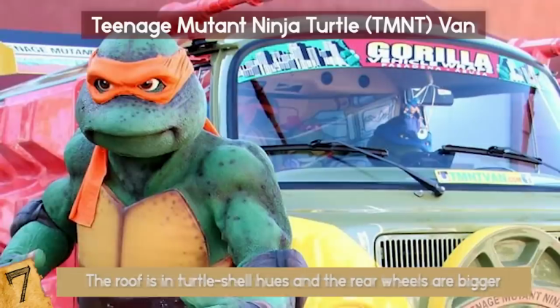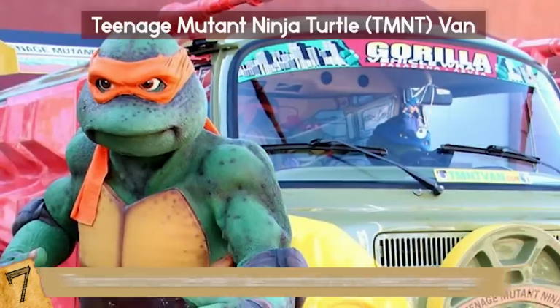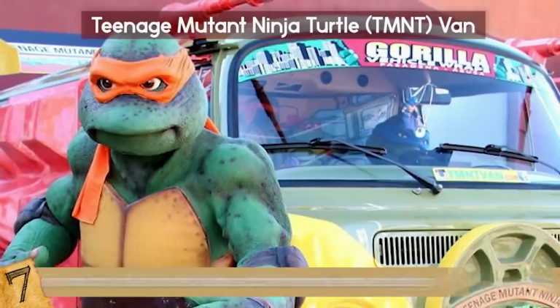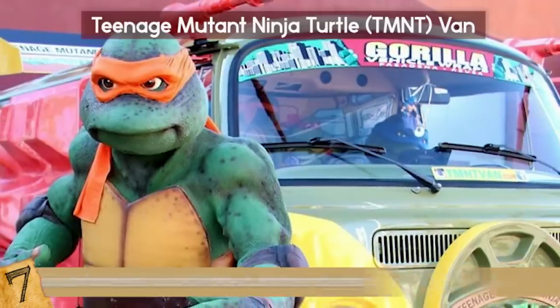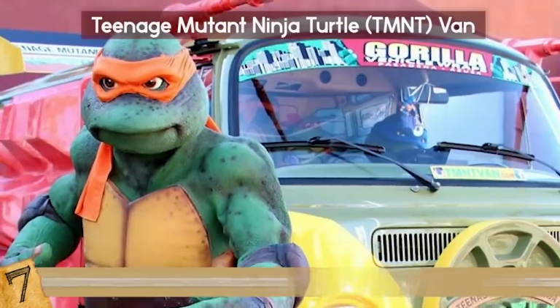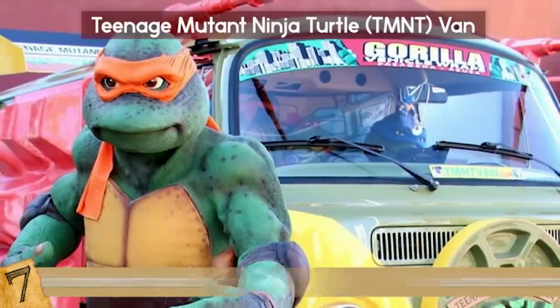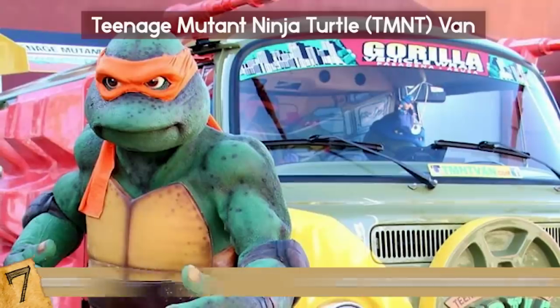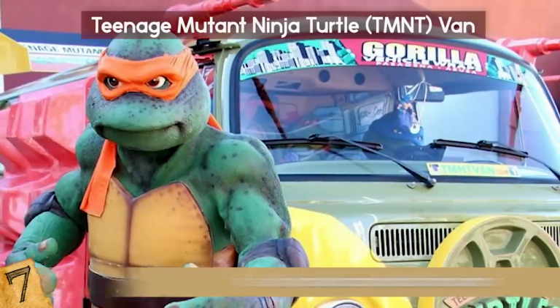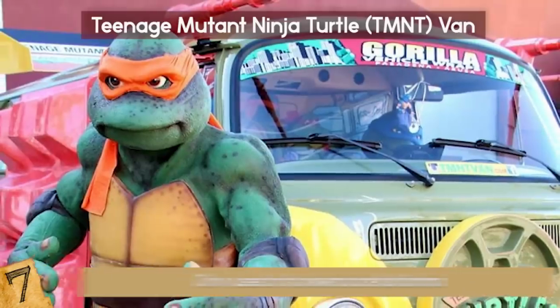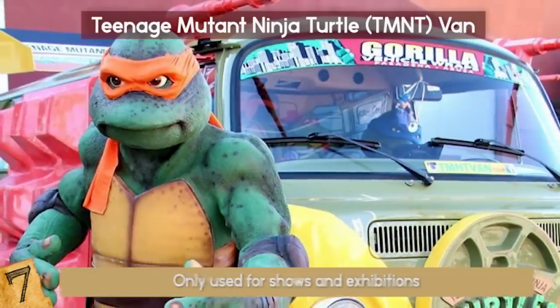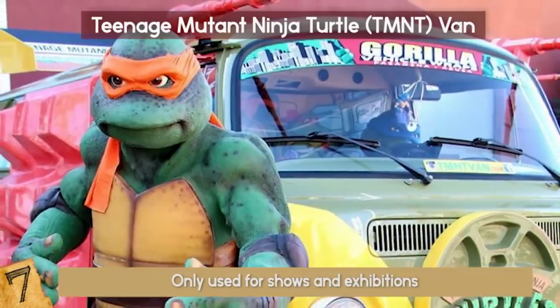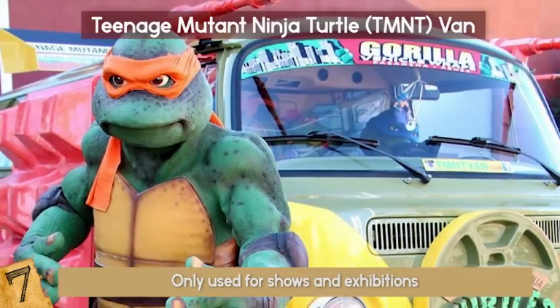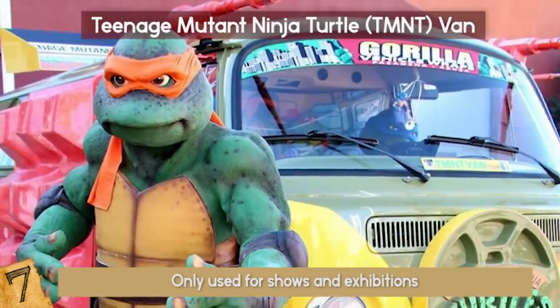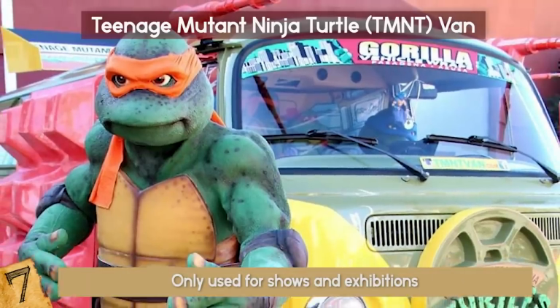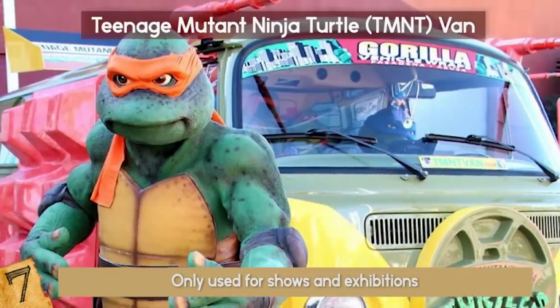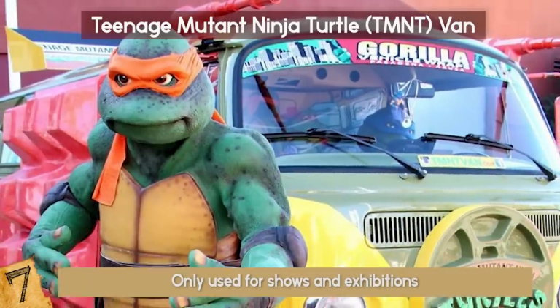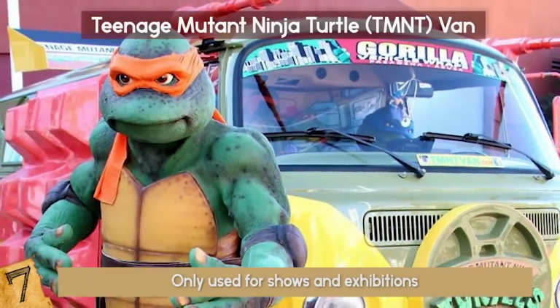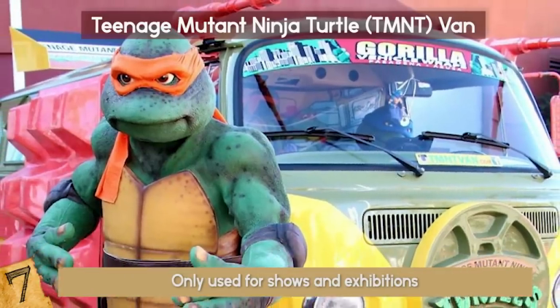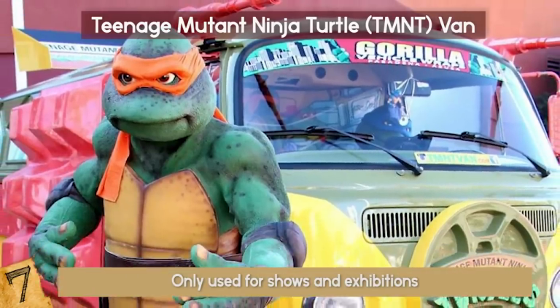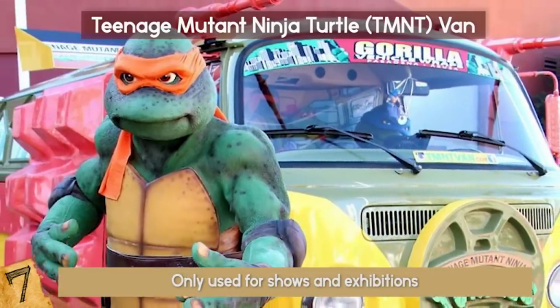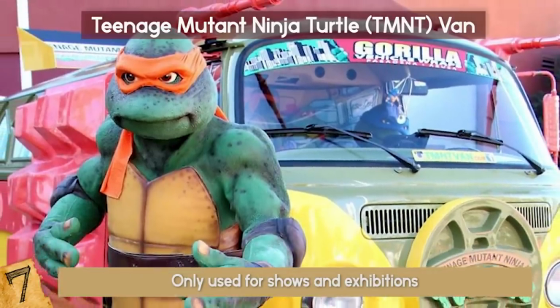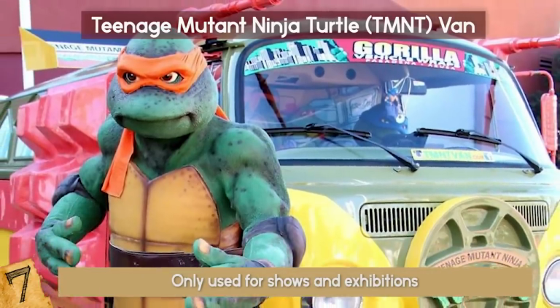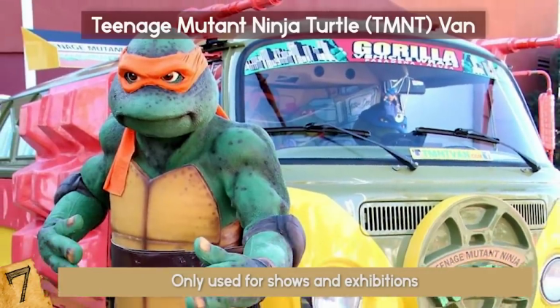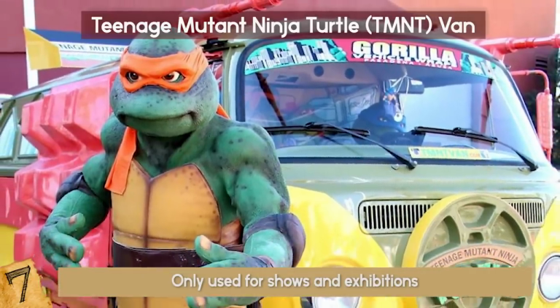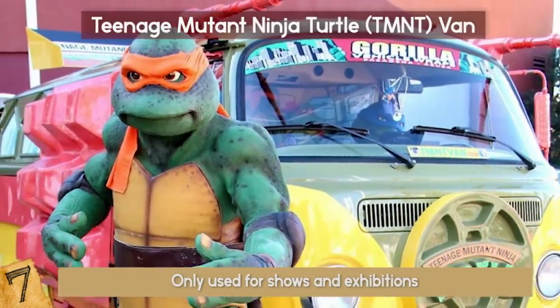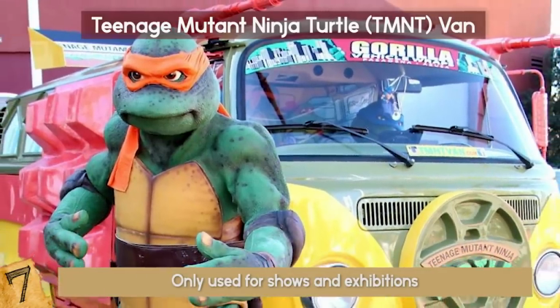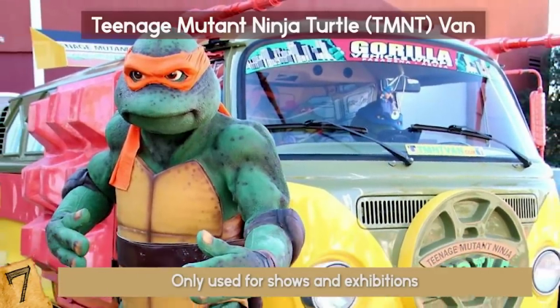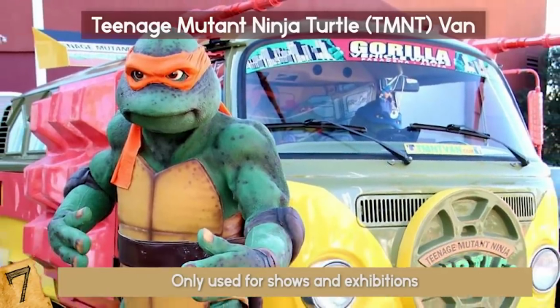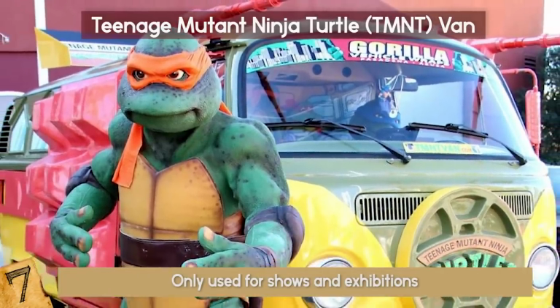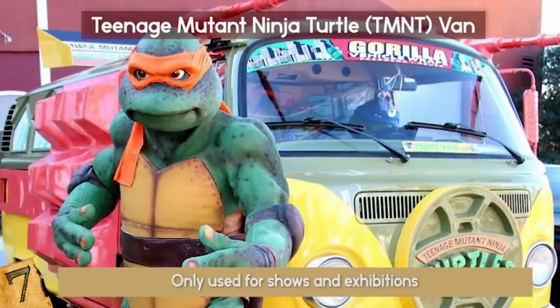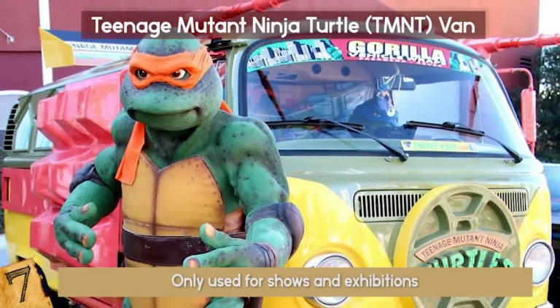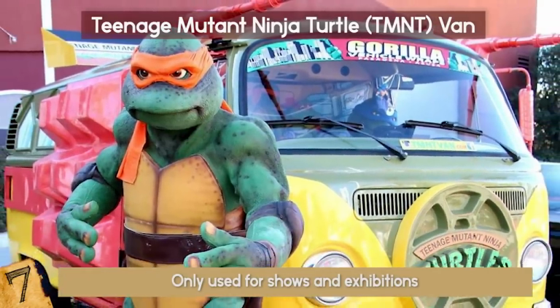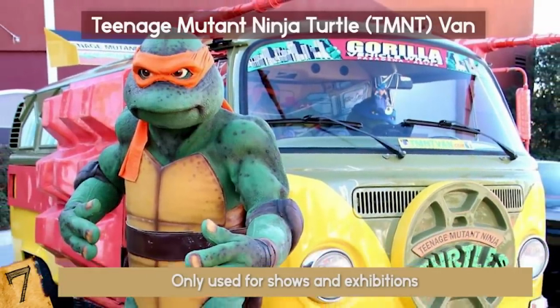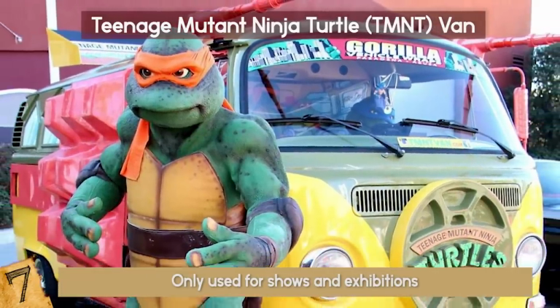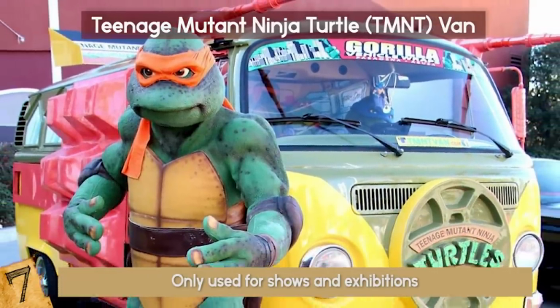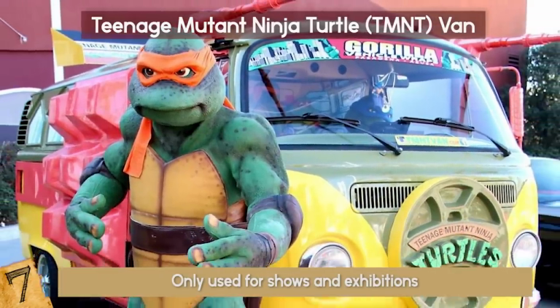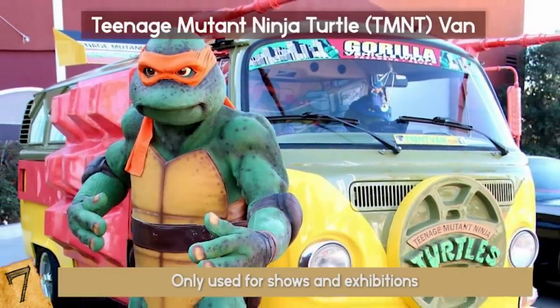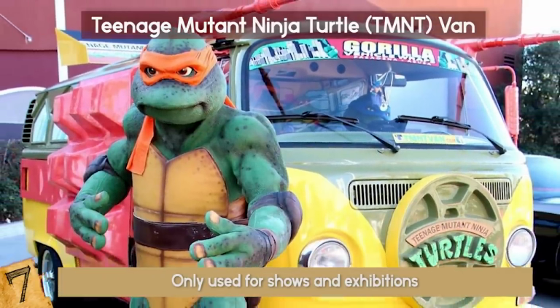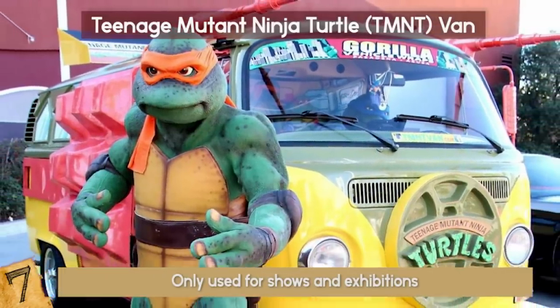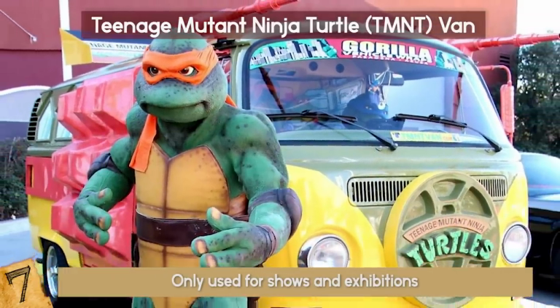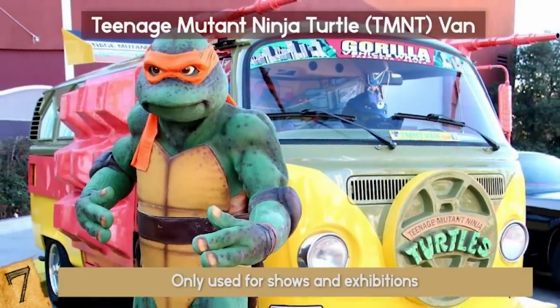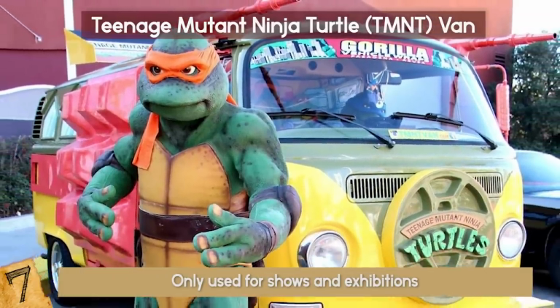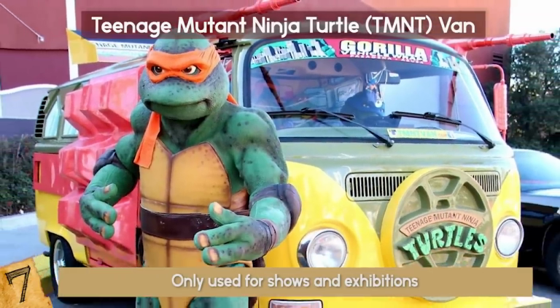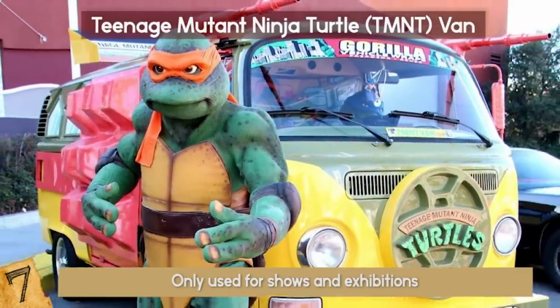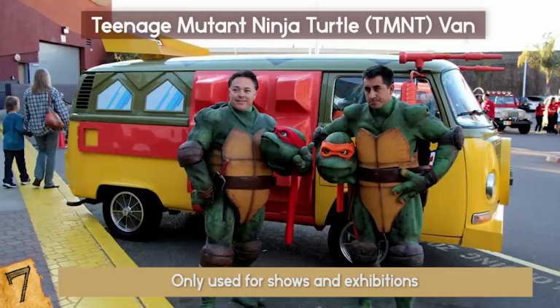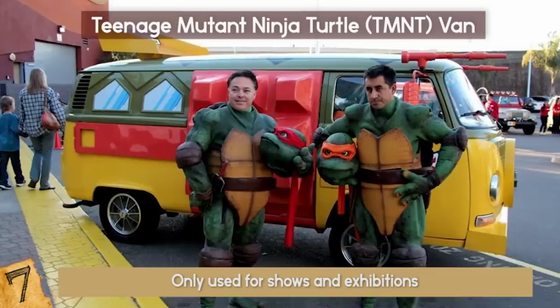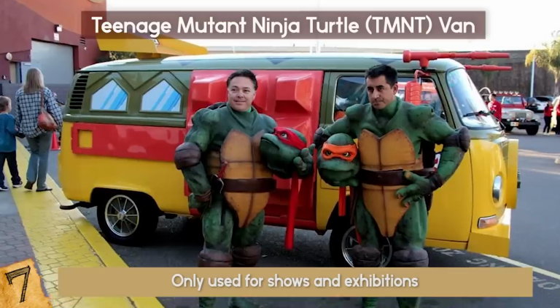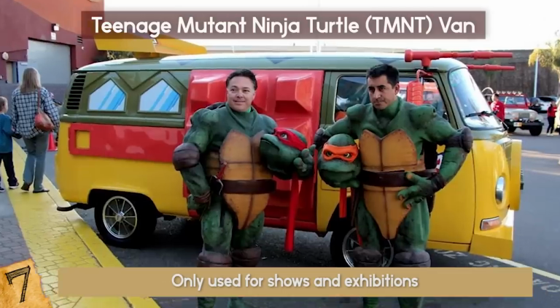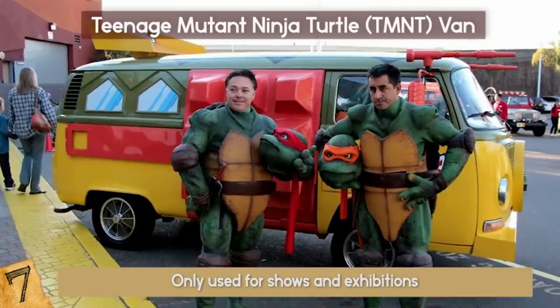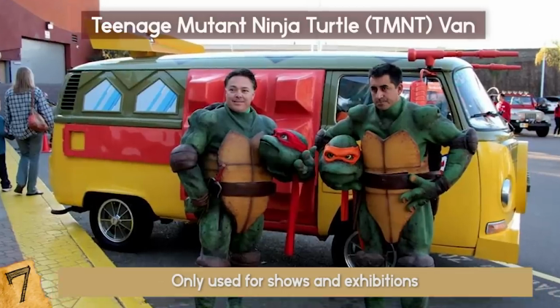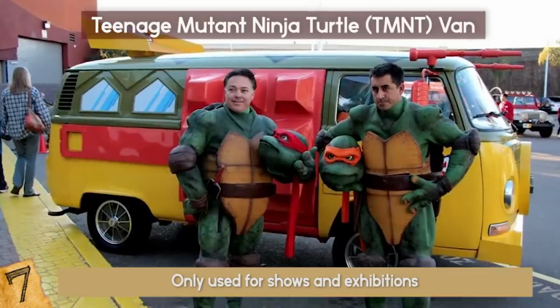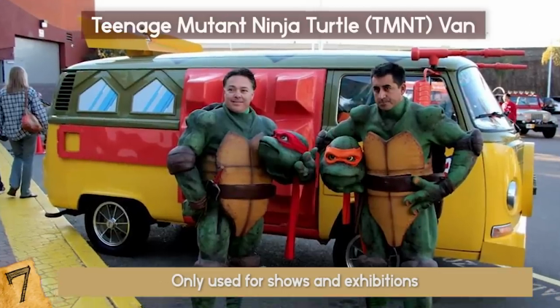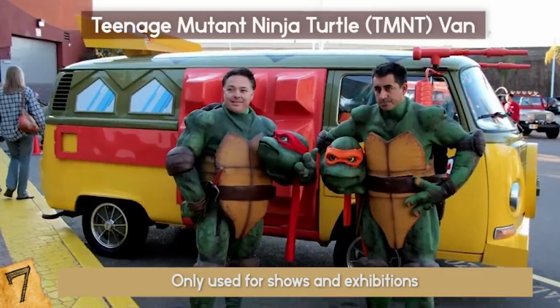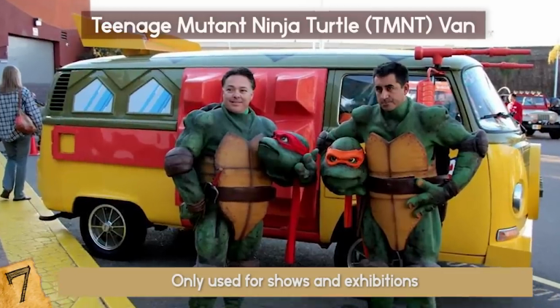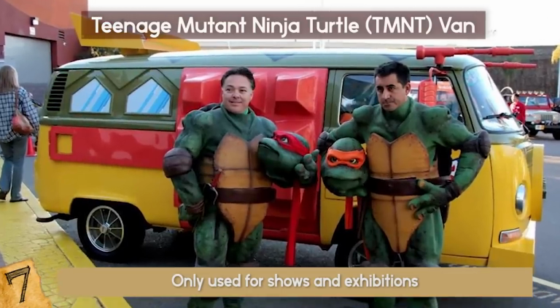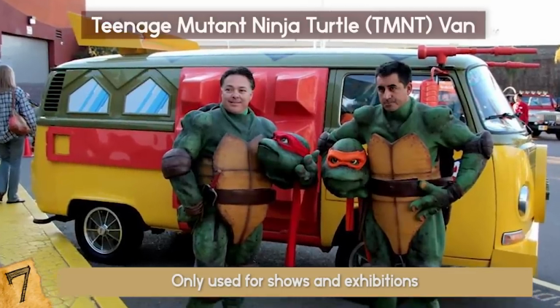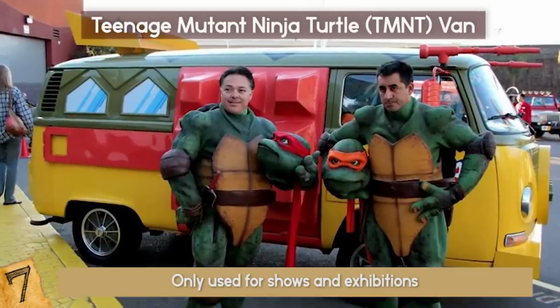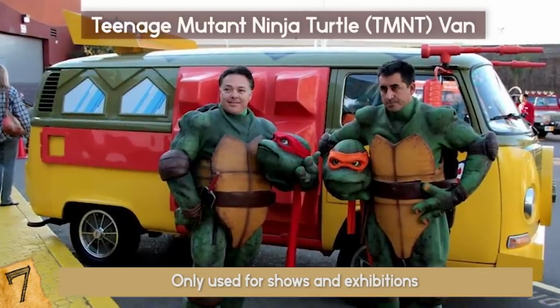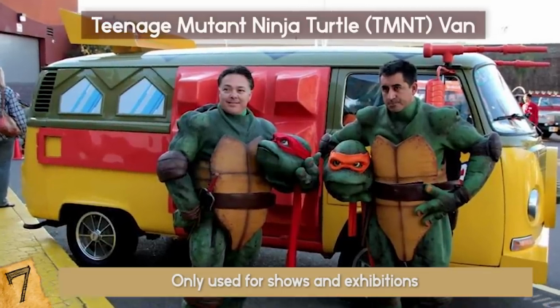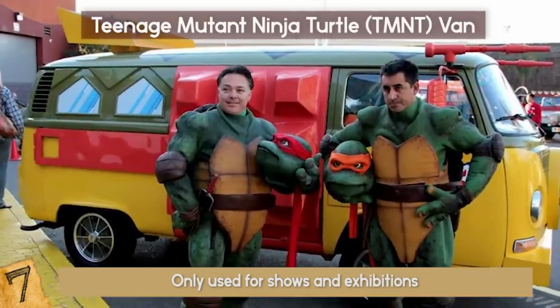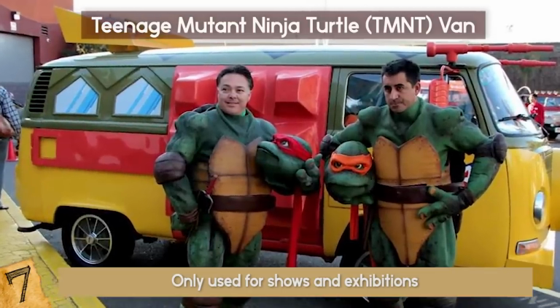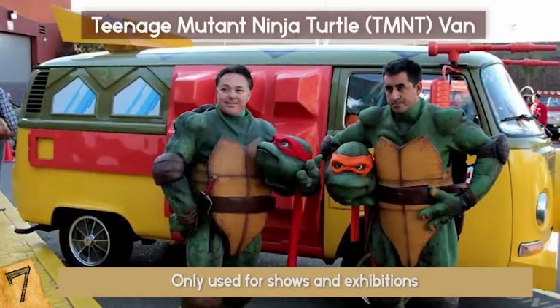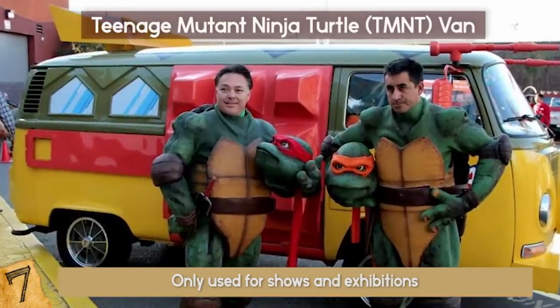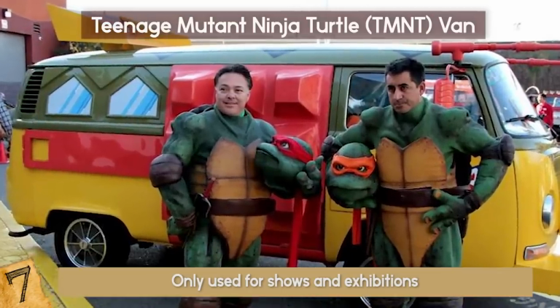For now it's only used for shows and exhibitions, and its rental fee is $10,000. Judging by its looks, the fee is kind of worth it.